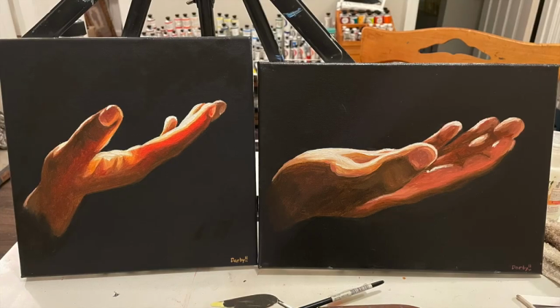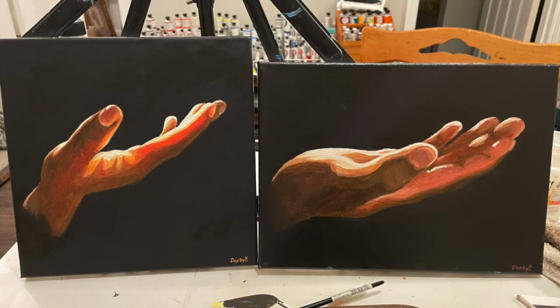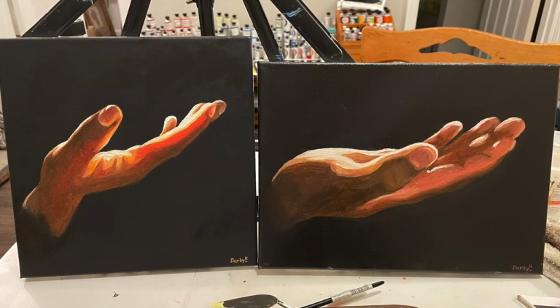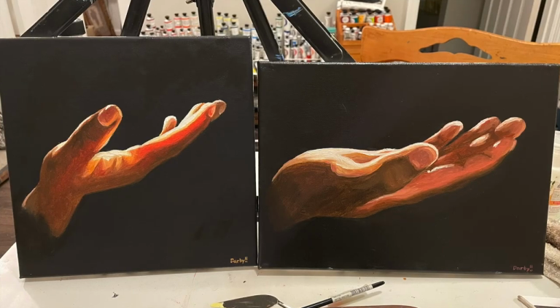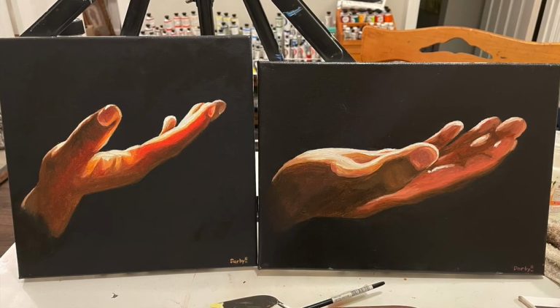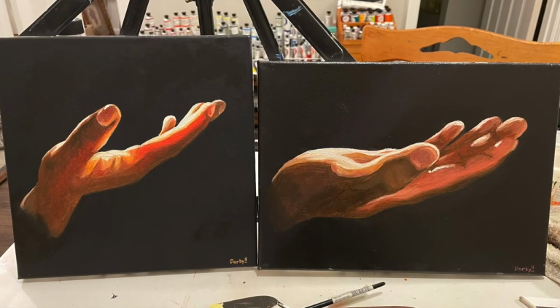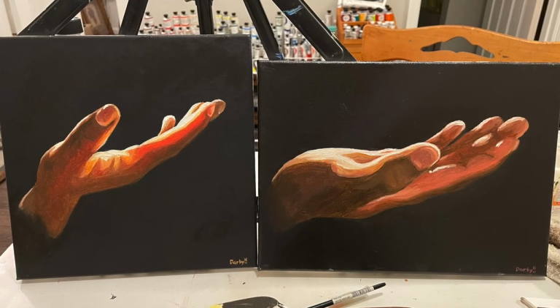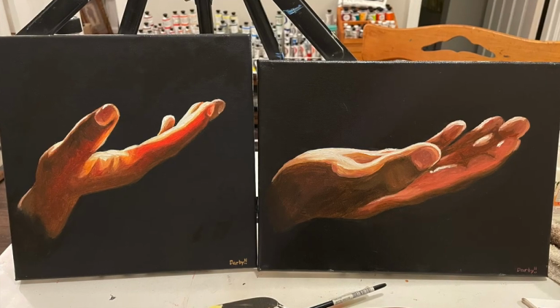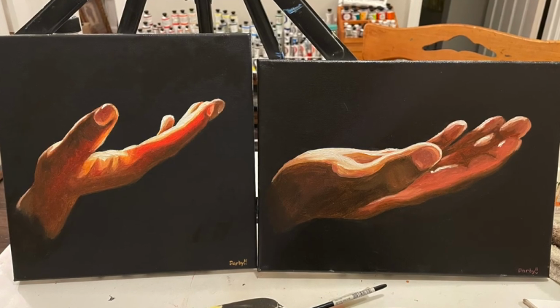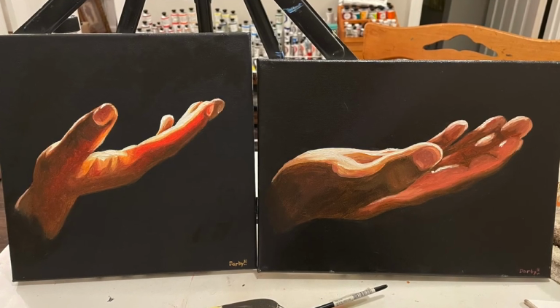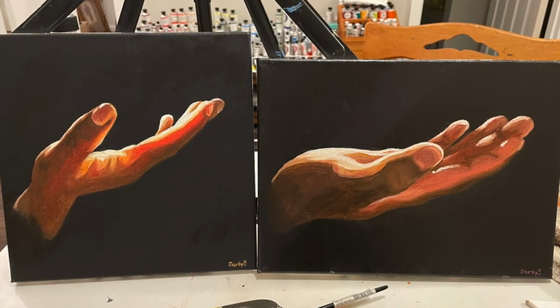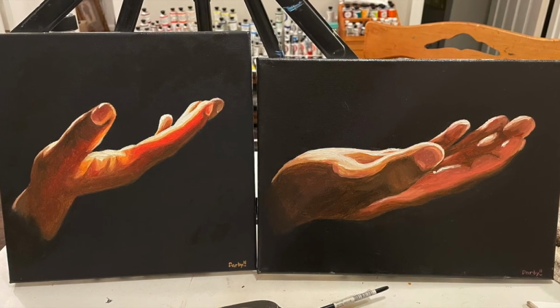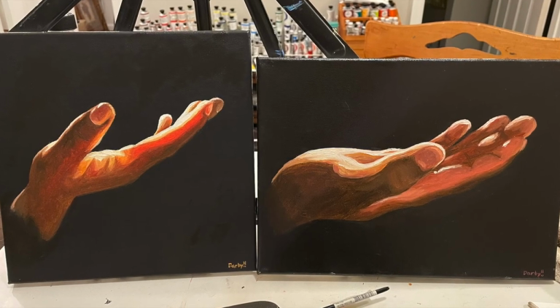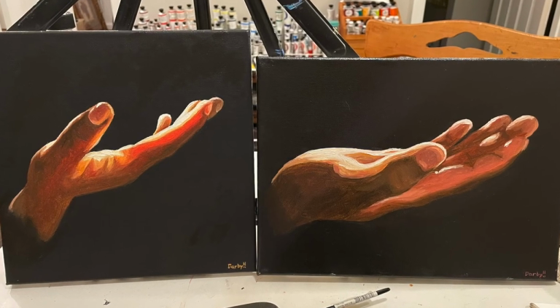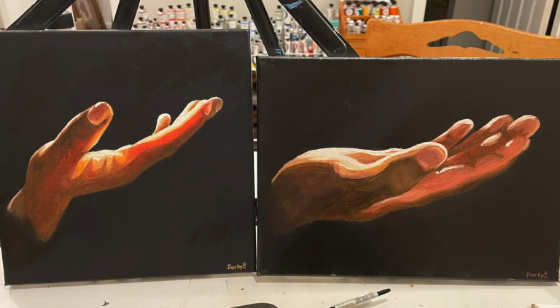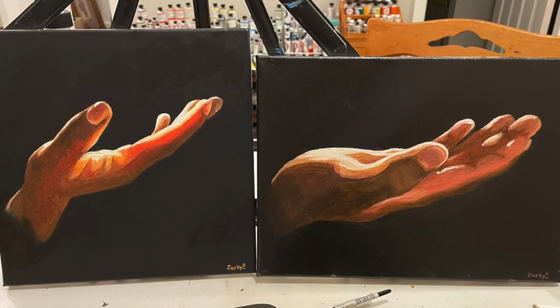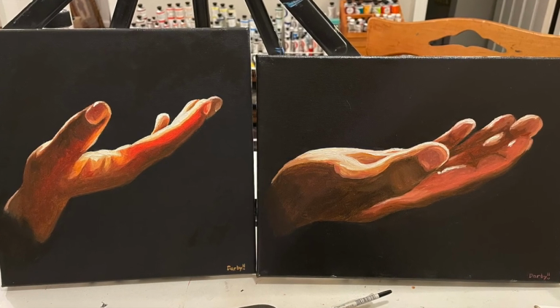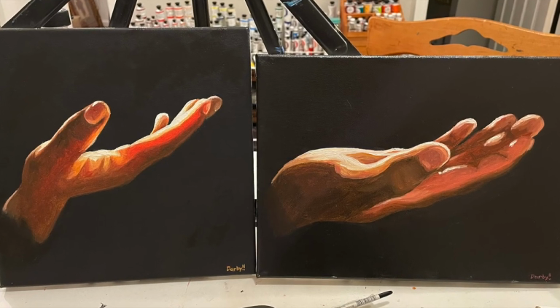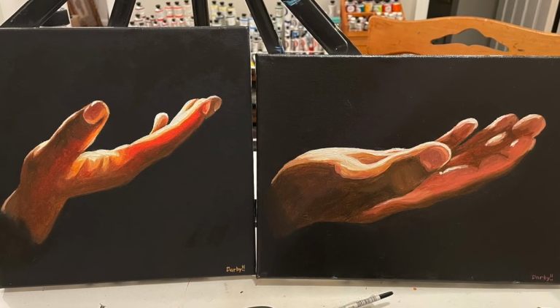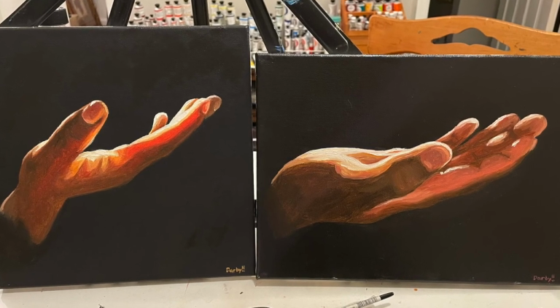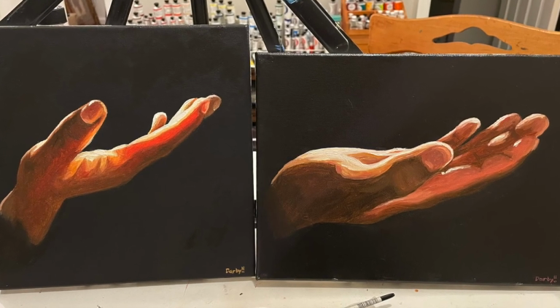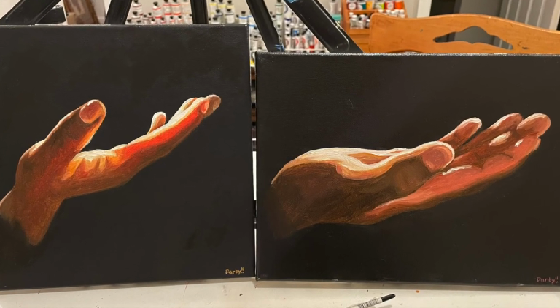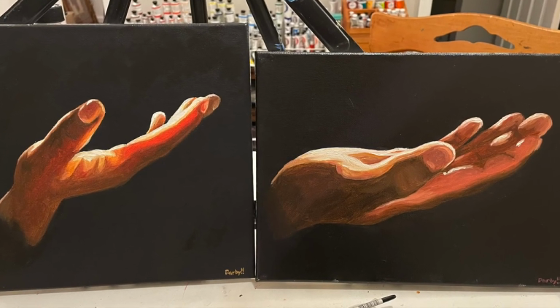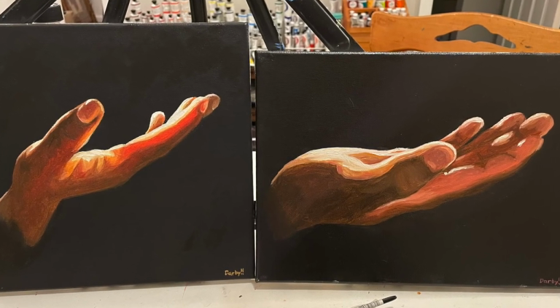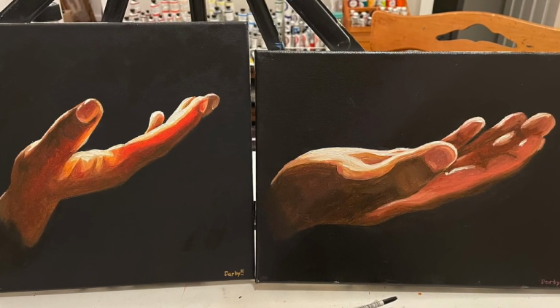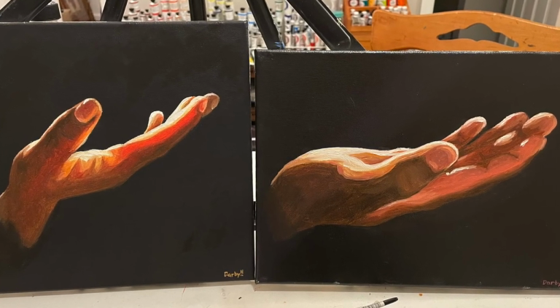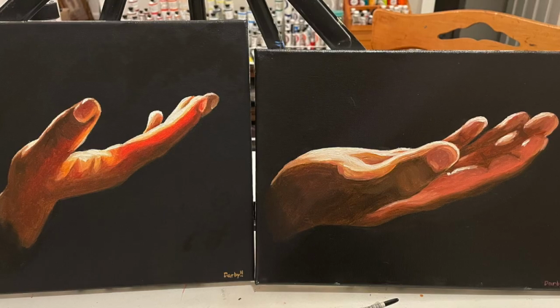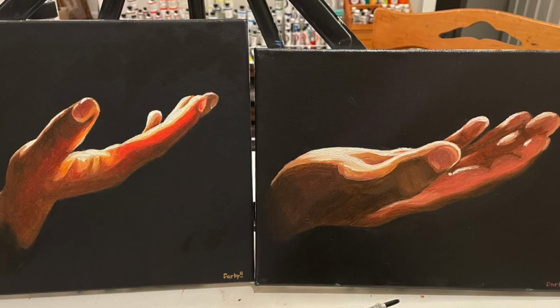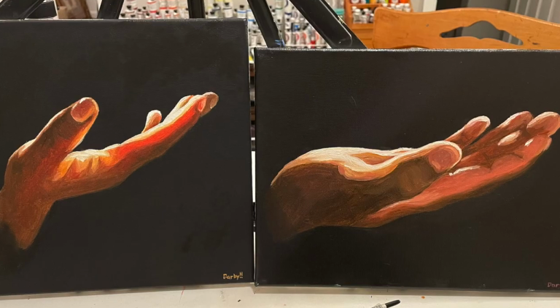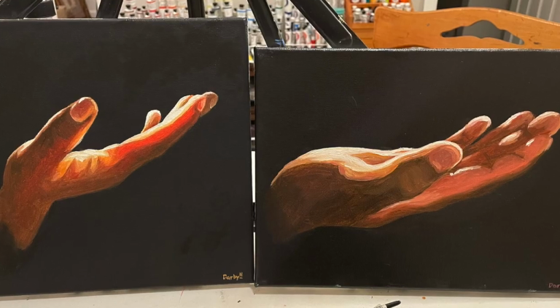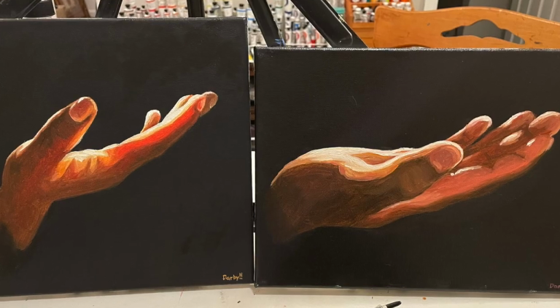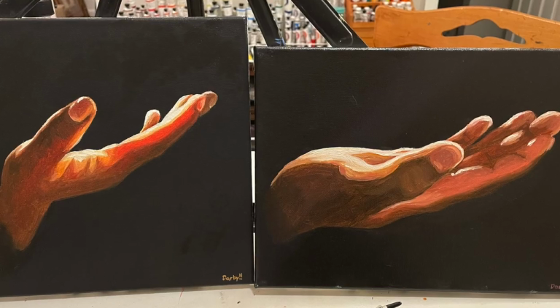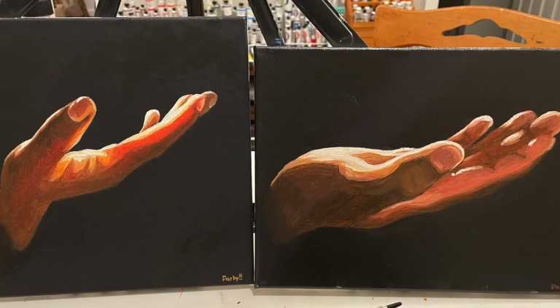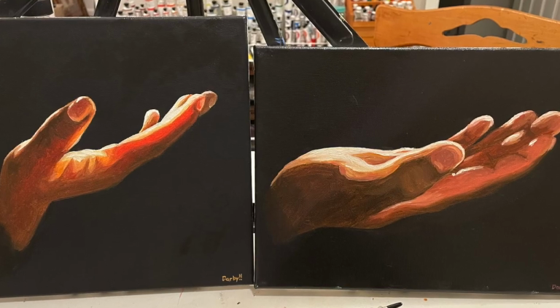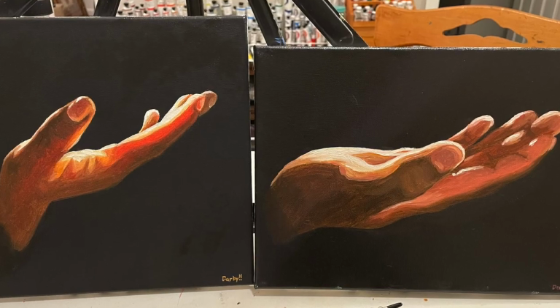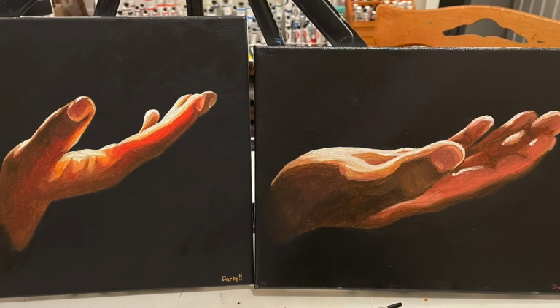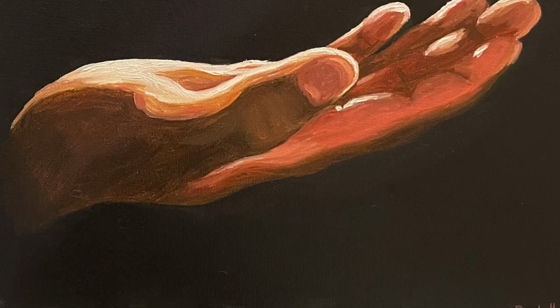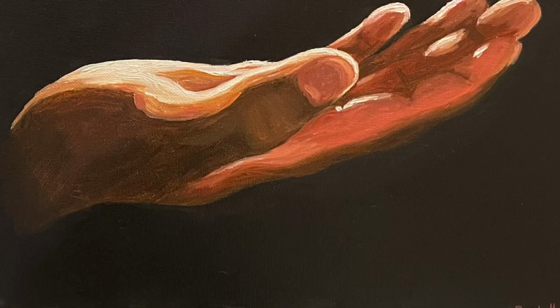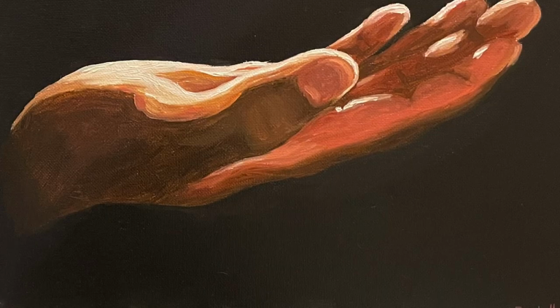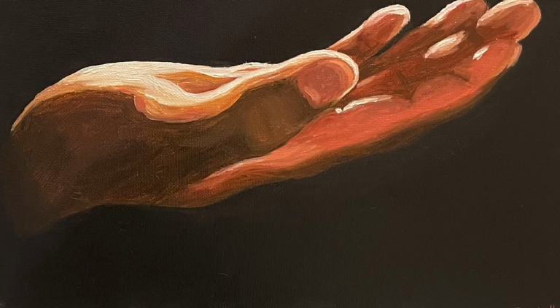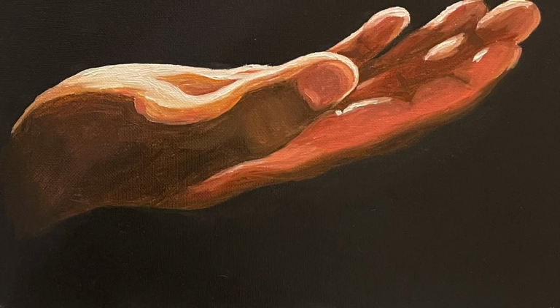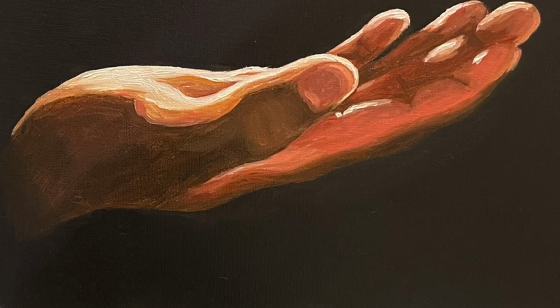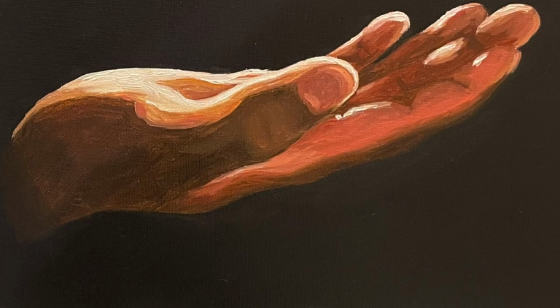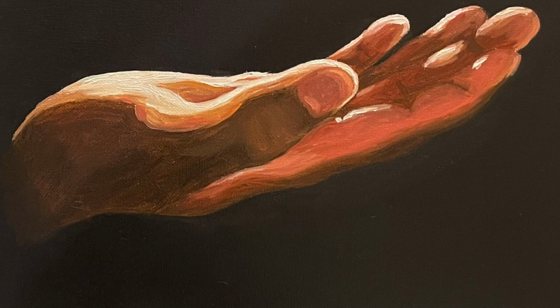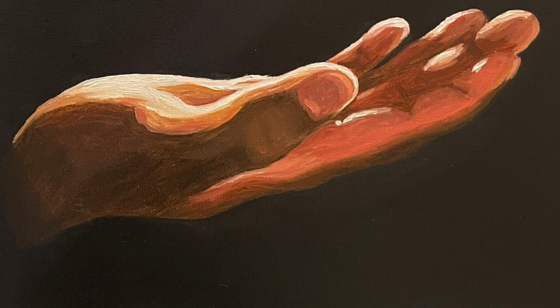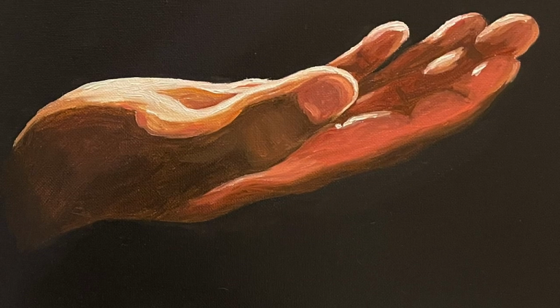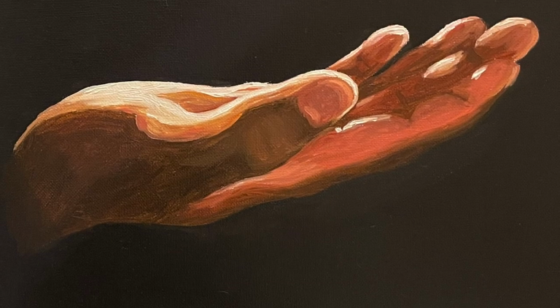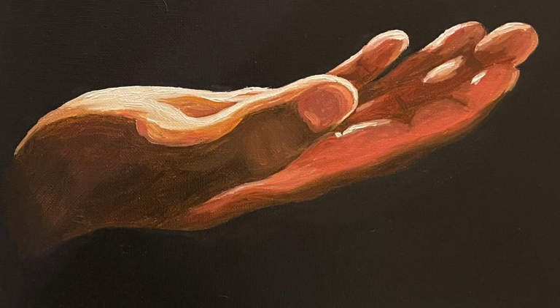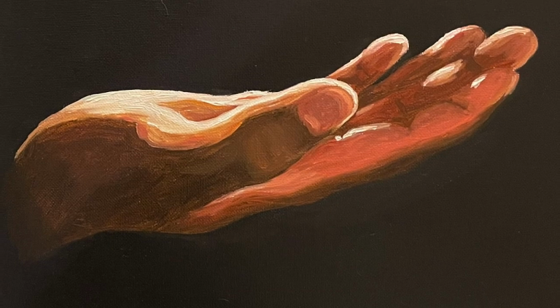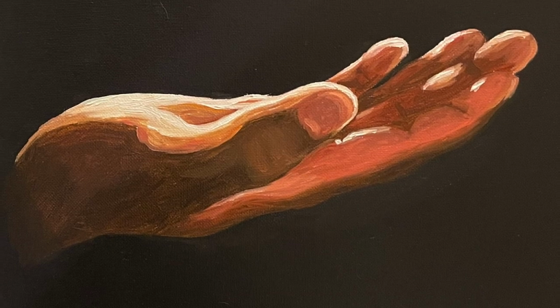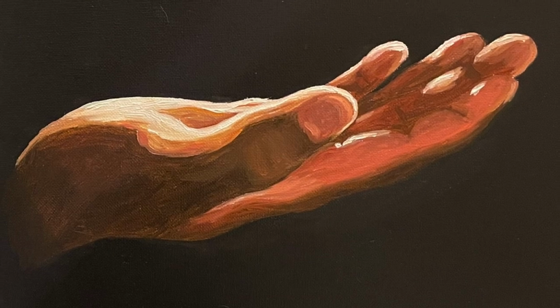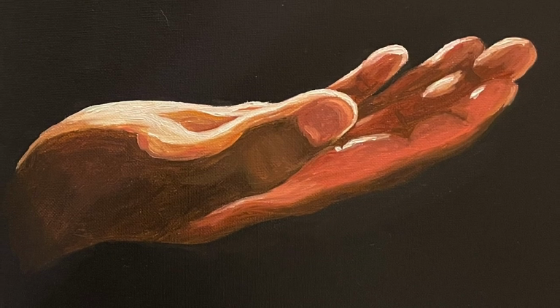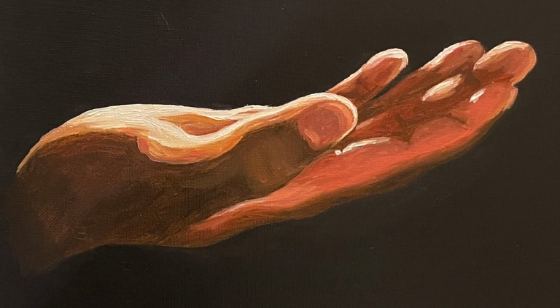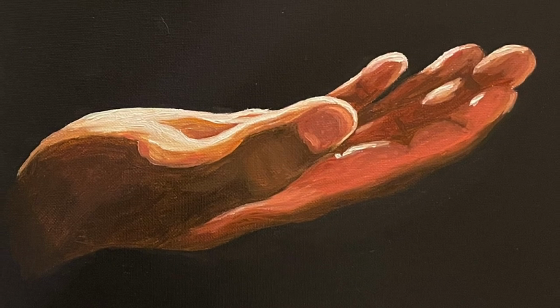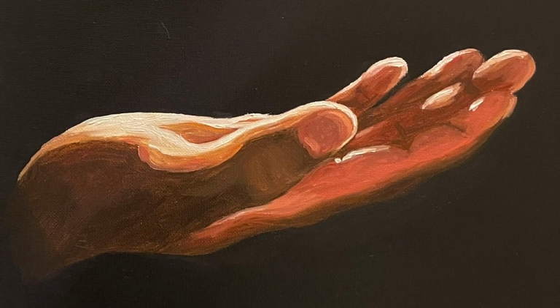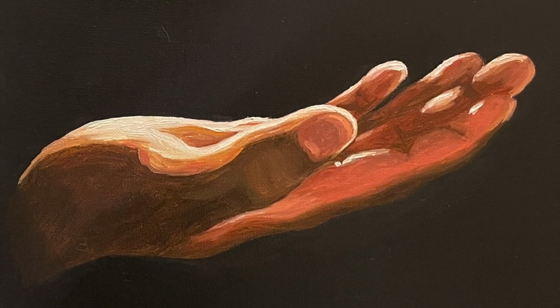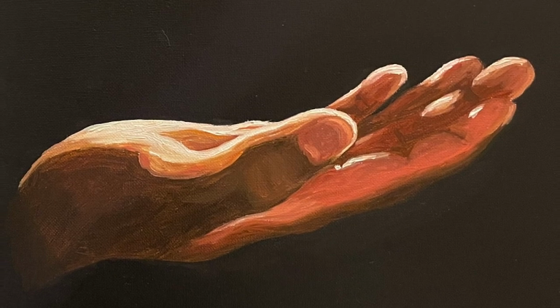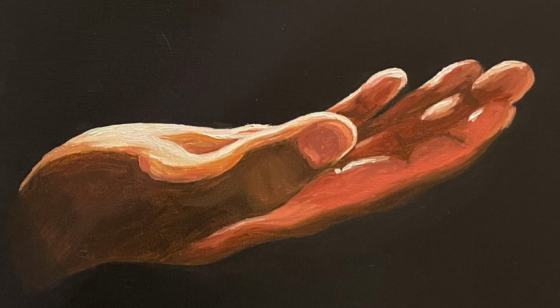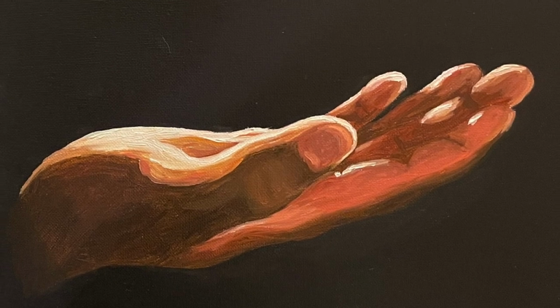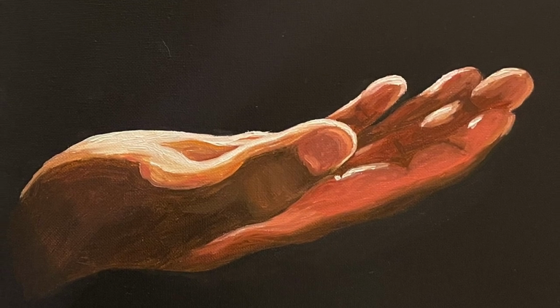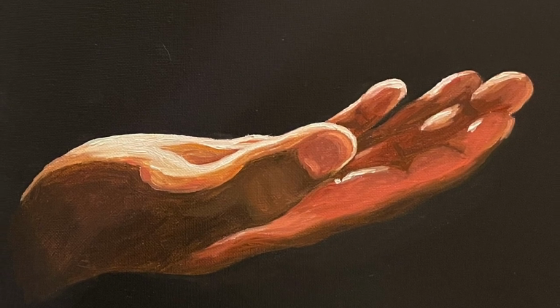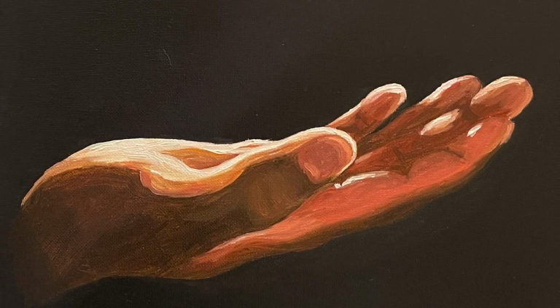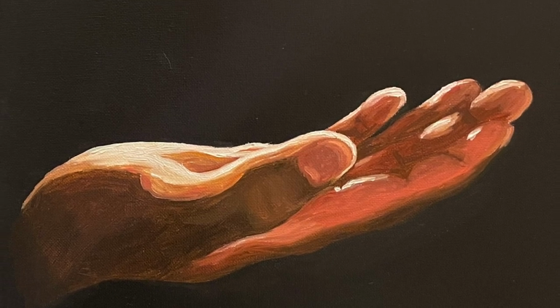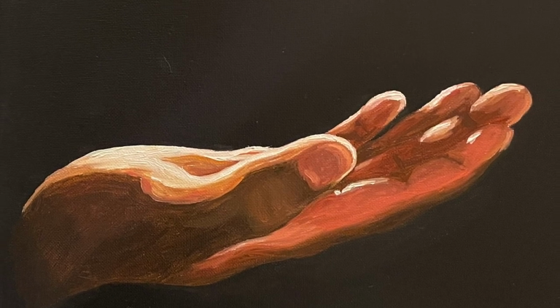These are the finished paintings side by side as soon as I finish painting them. Hope you enjoyed, and see you in the next one. Bye!